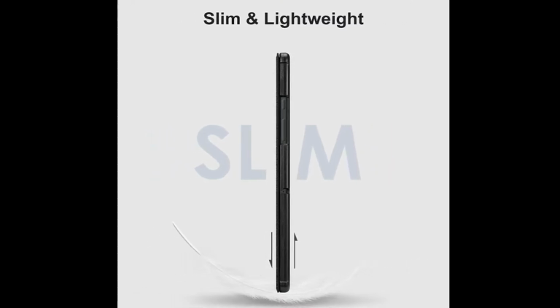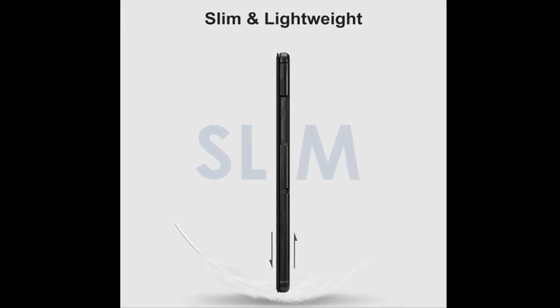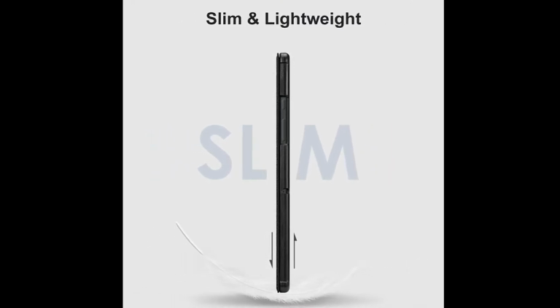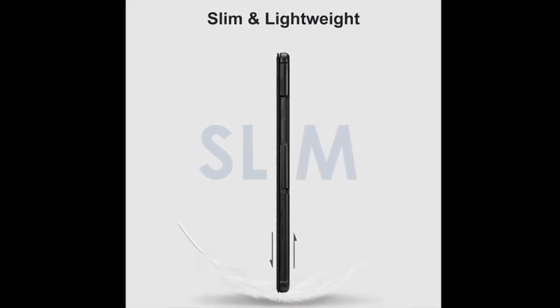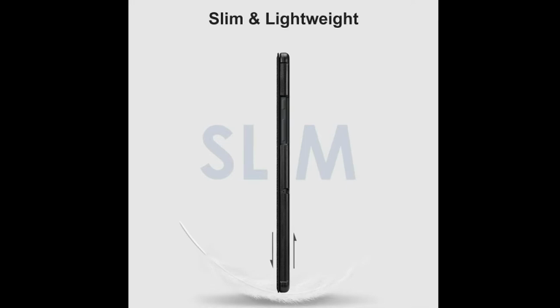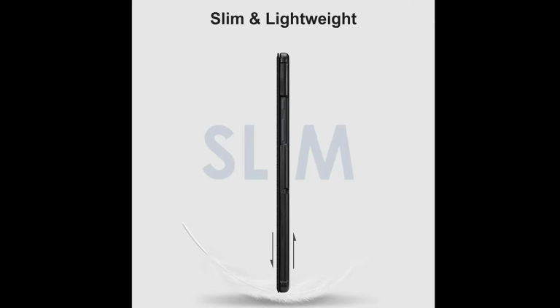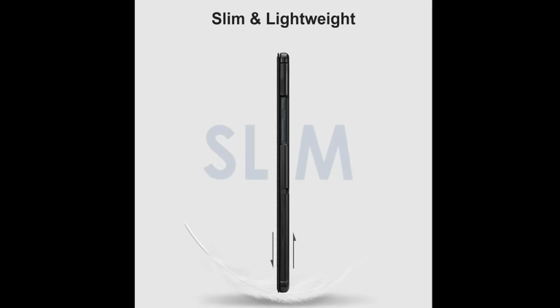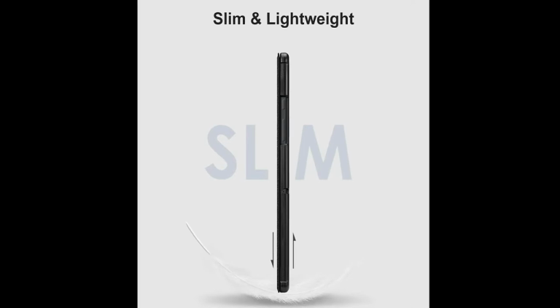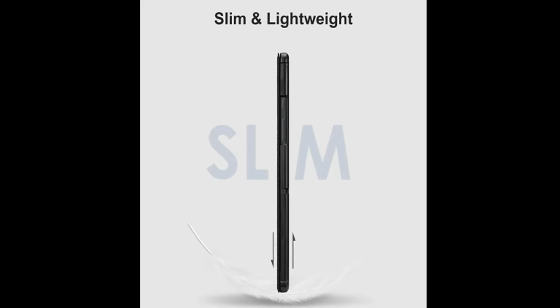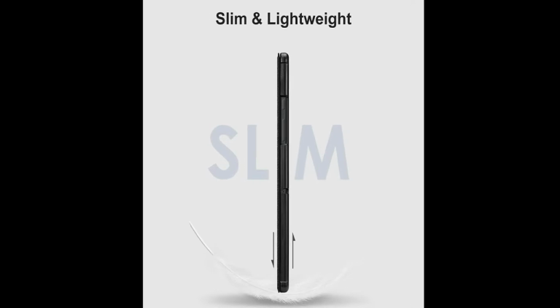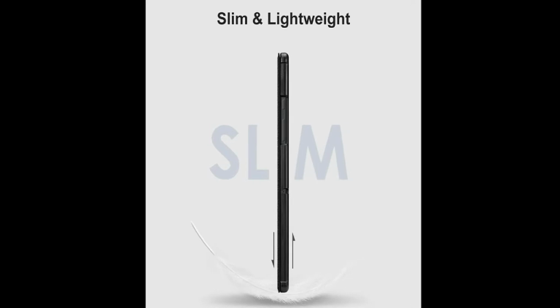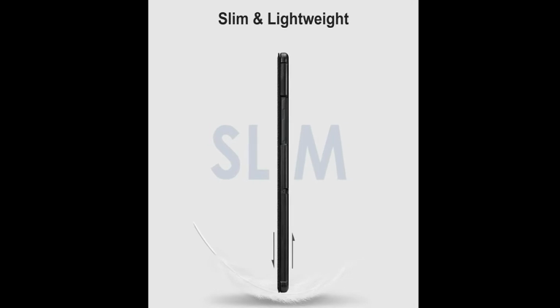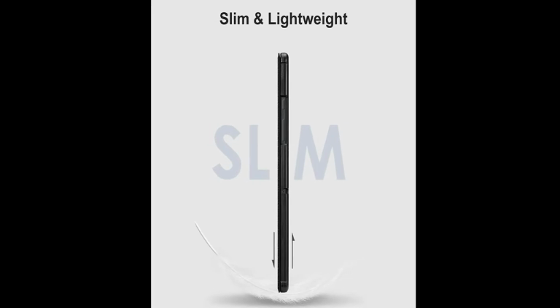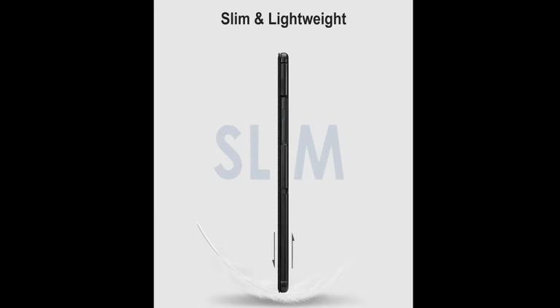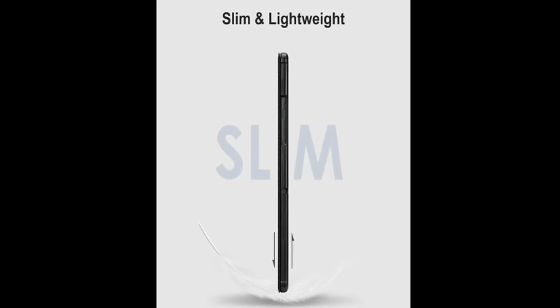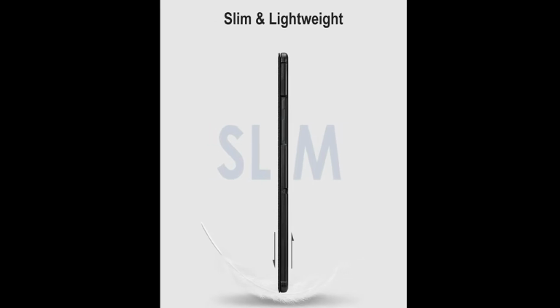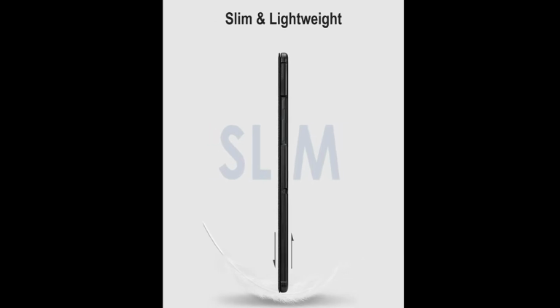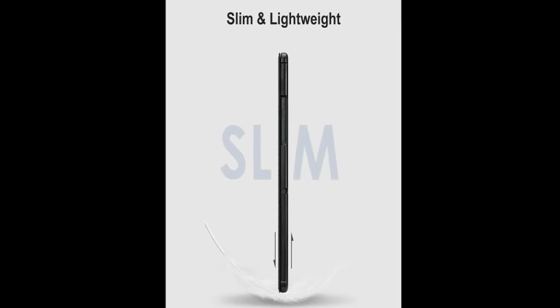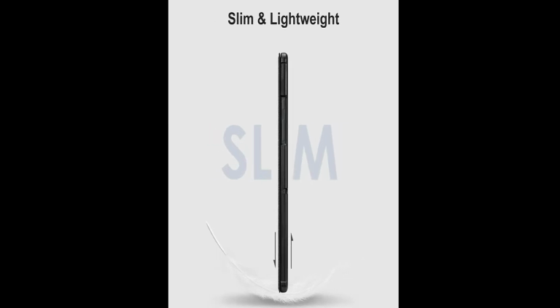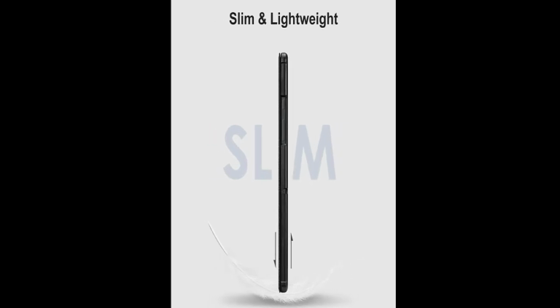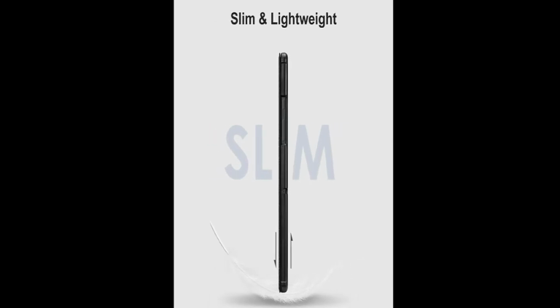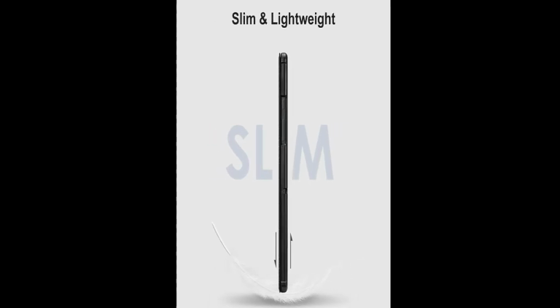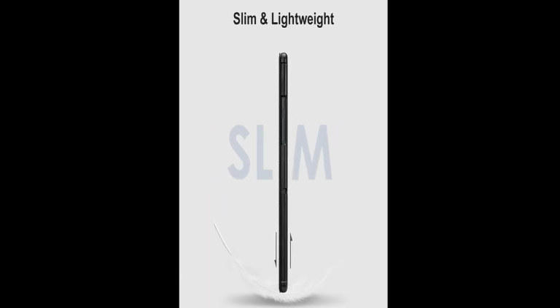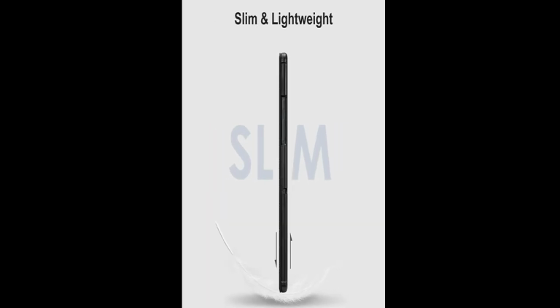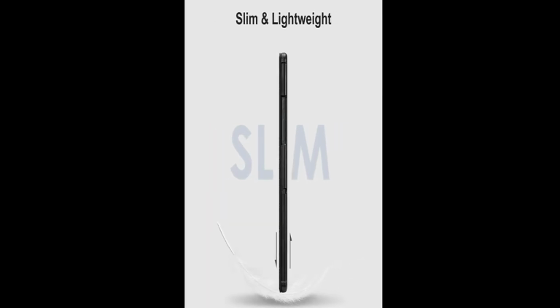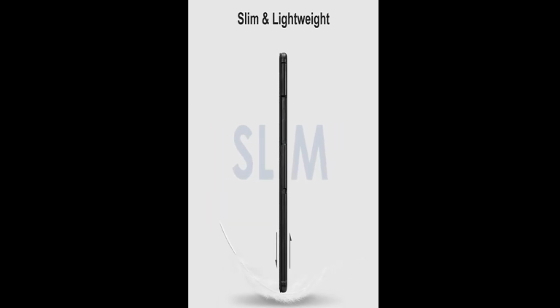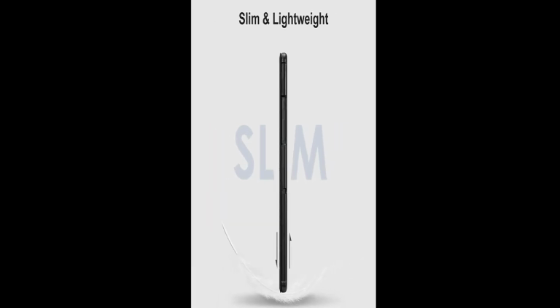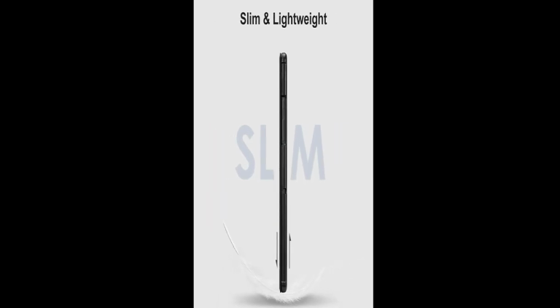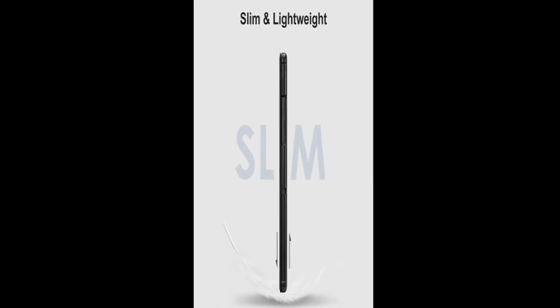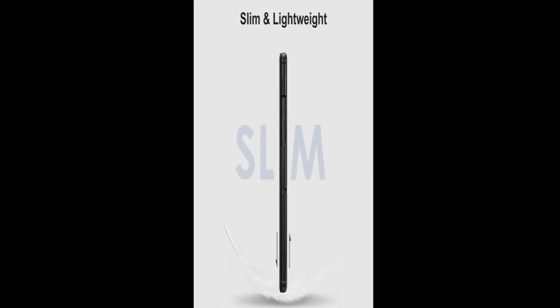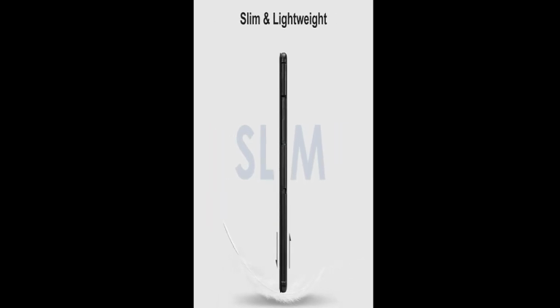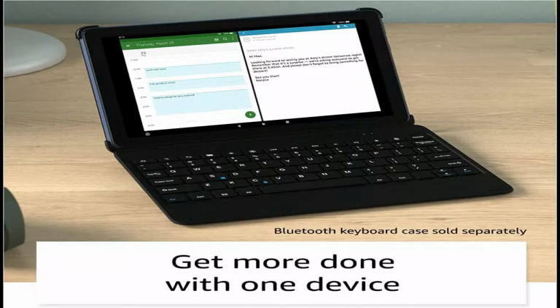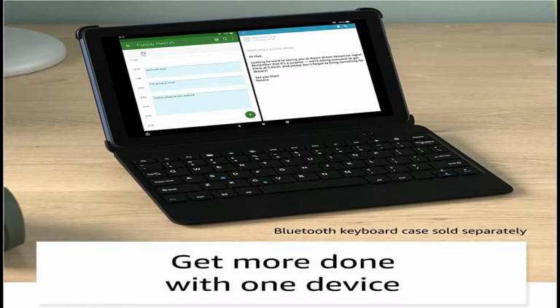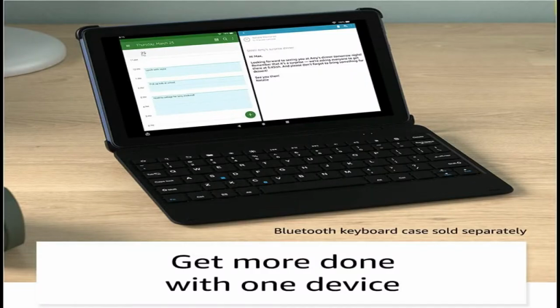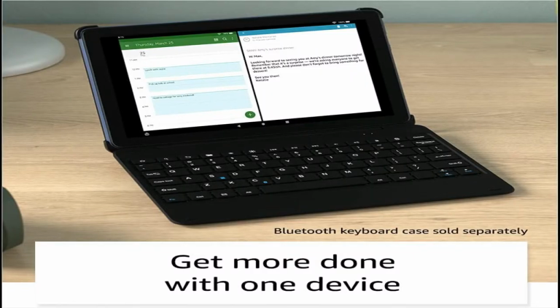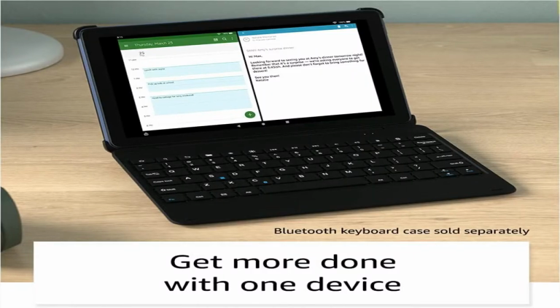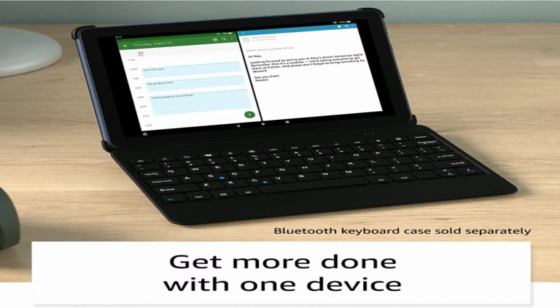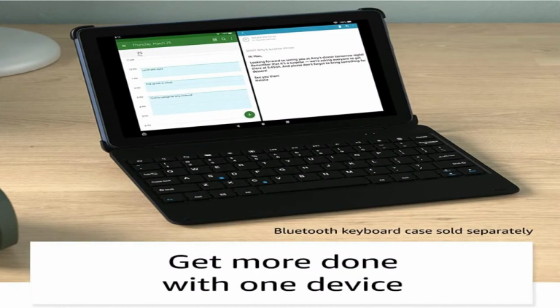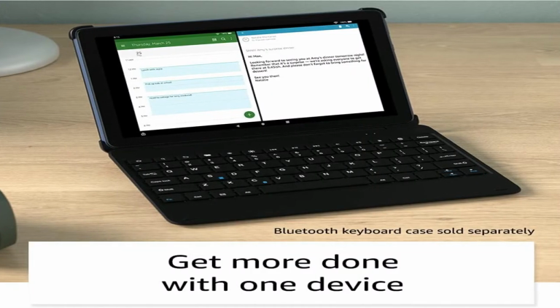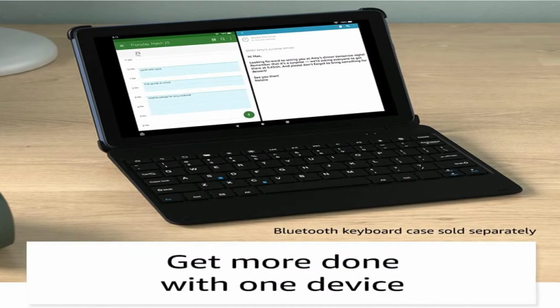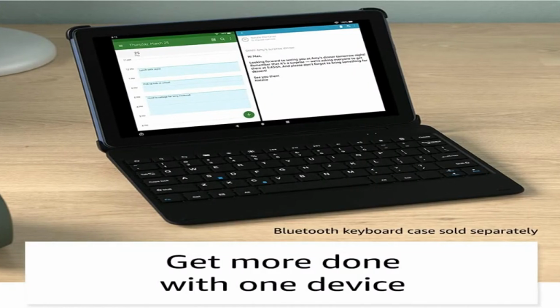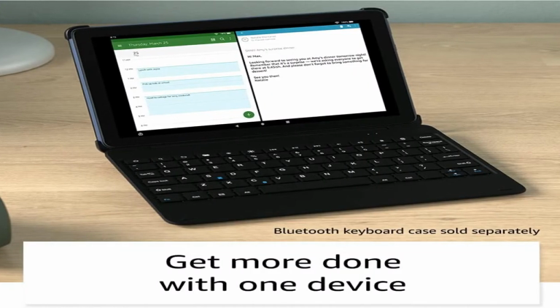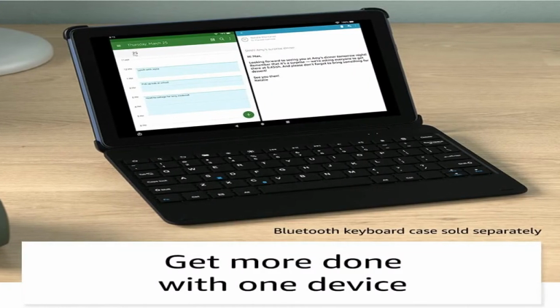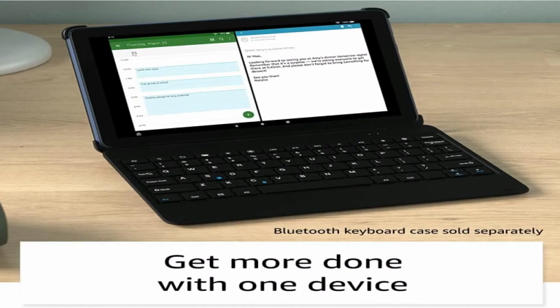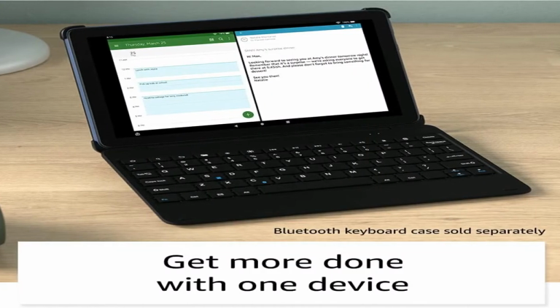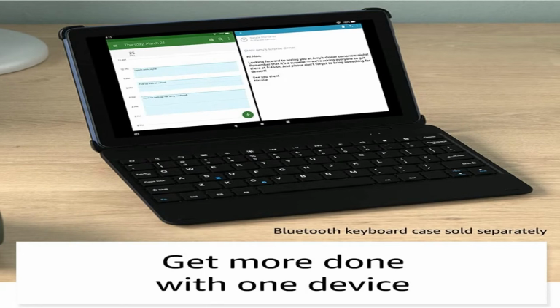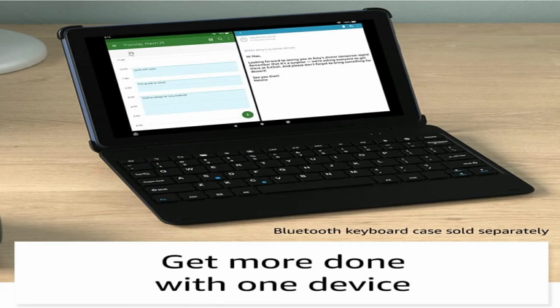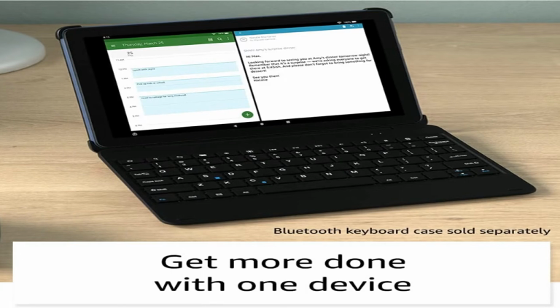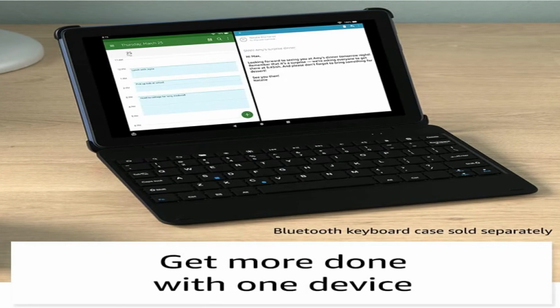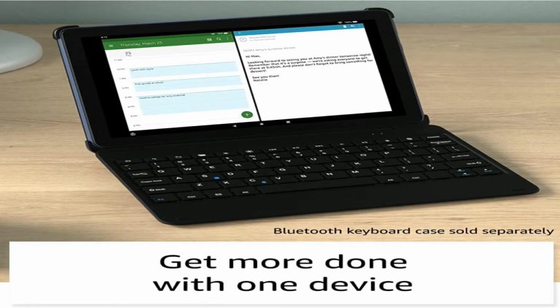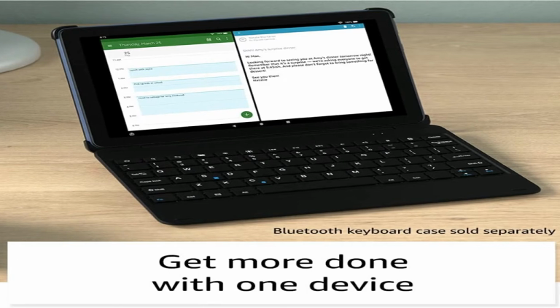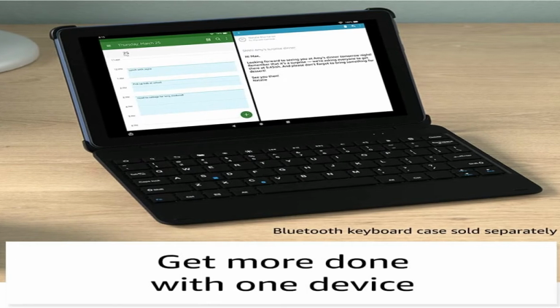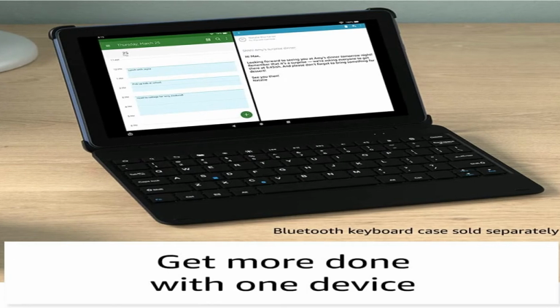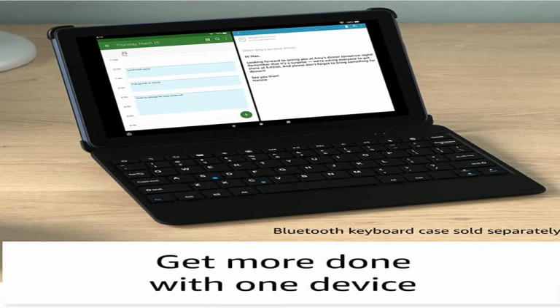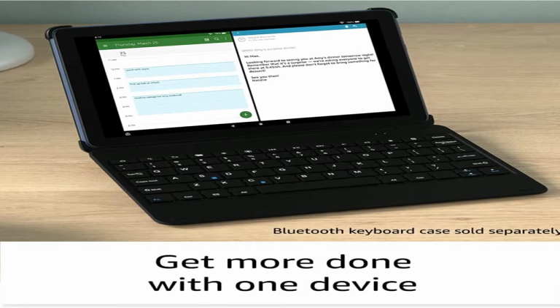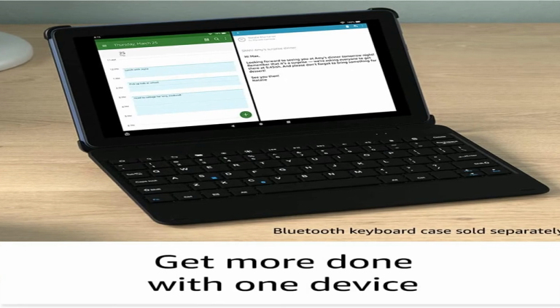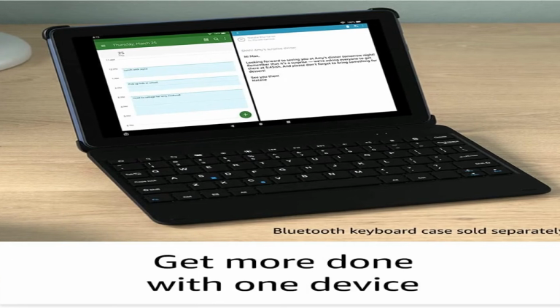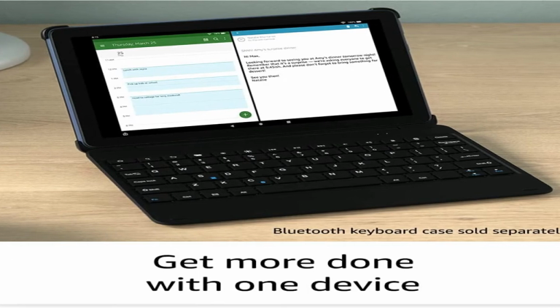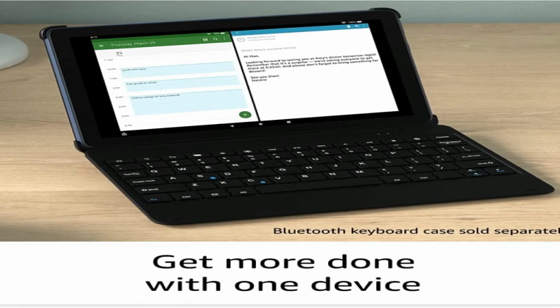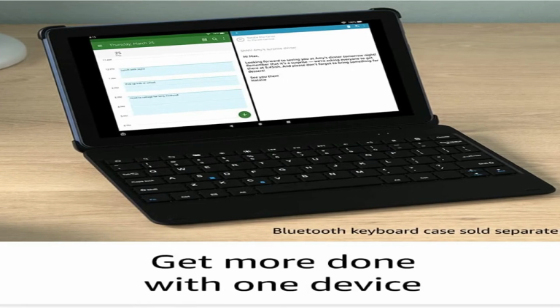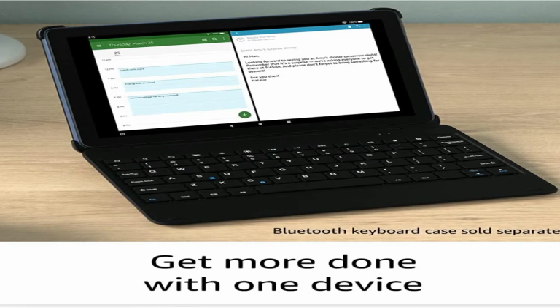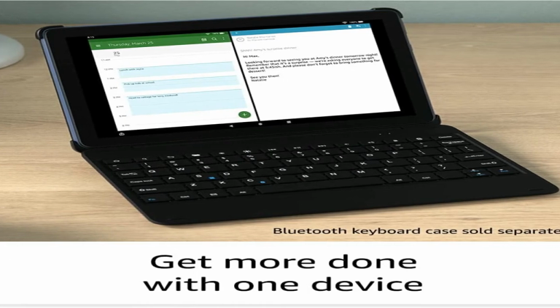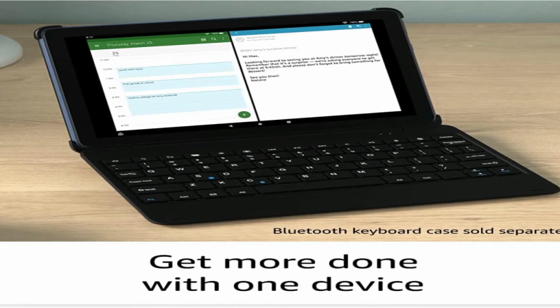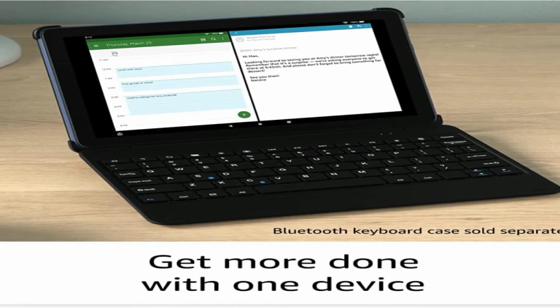A 64GB Class 10 Micro SDHC memory card is also included to expand the memory of your new Galaxy Tab A8 device.